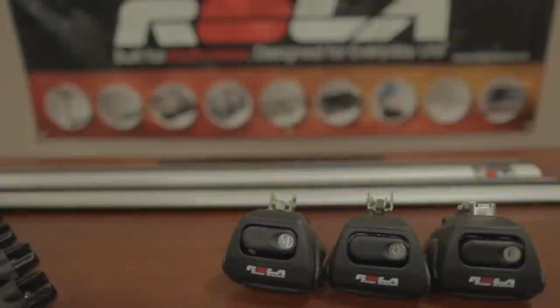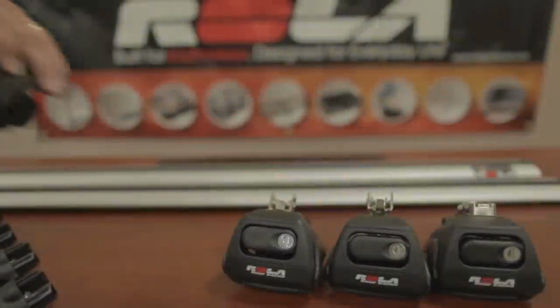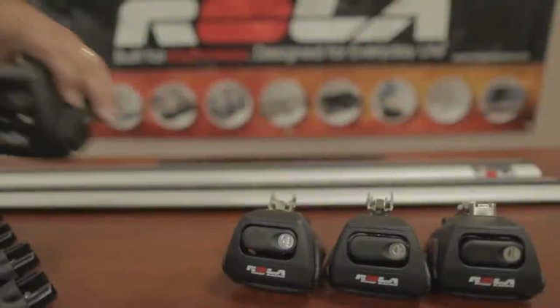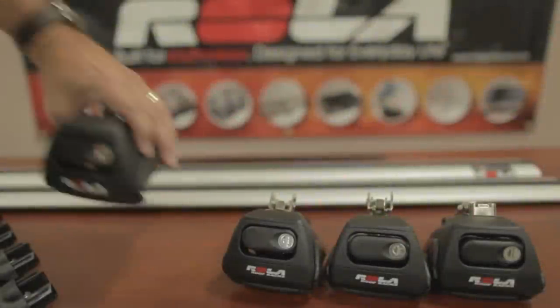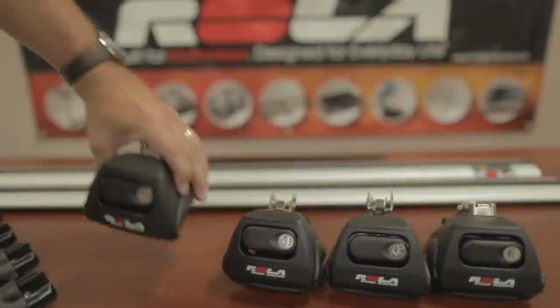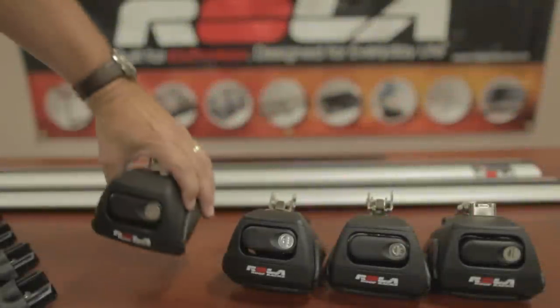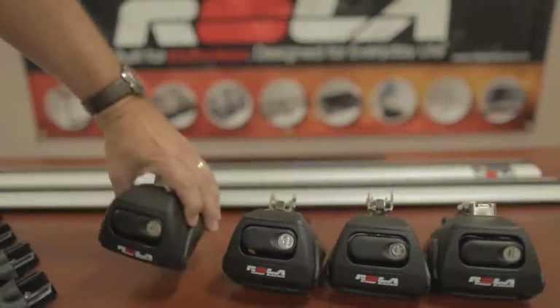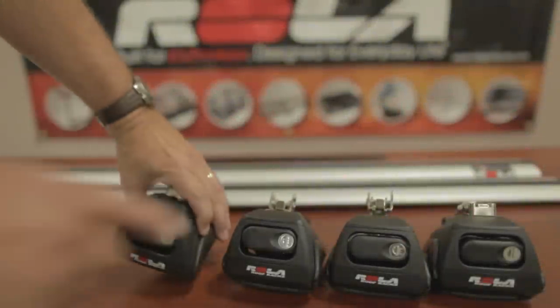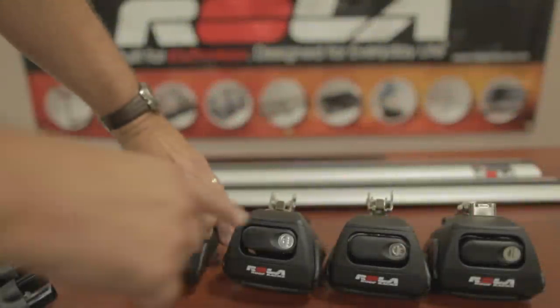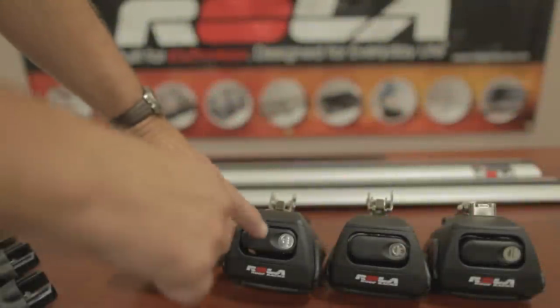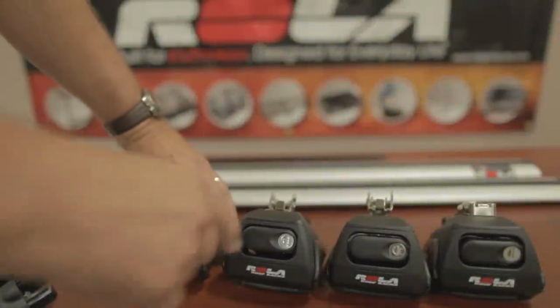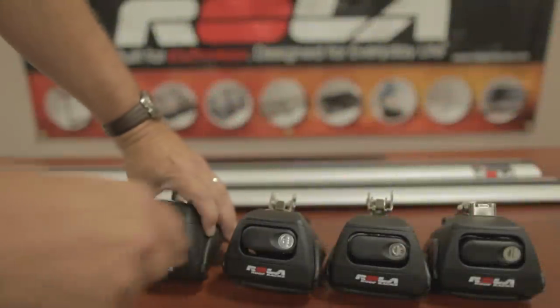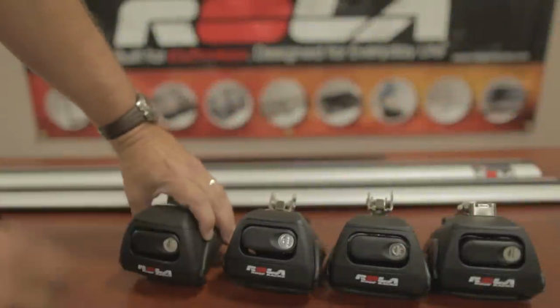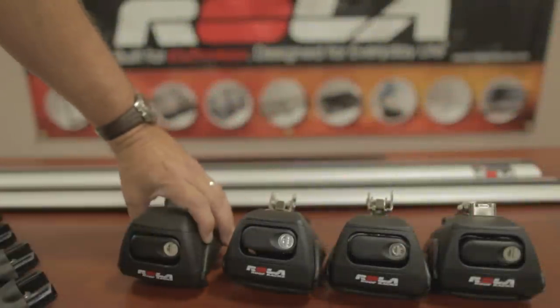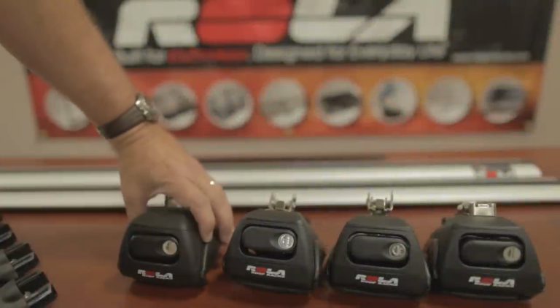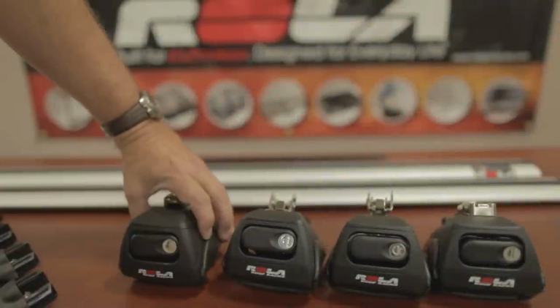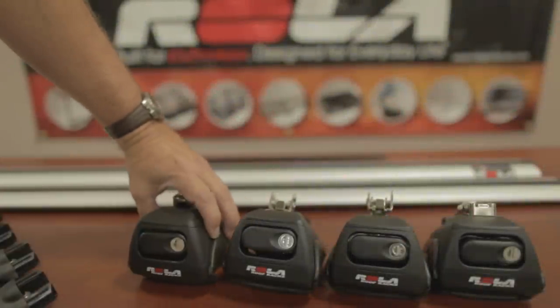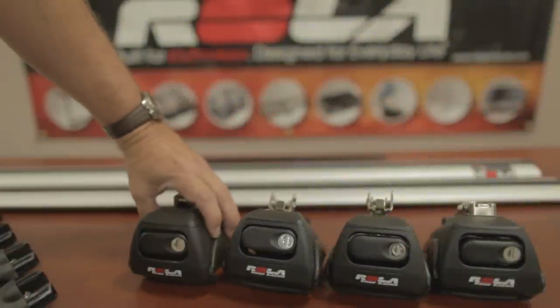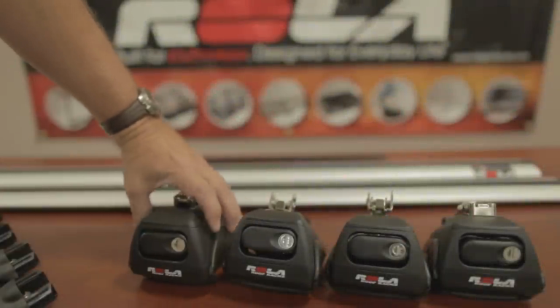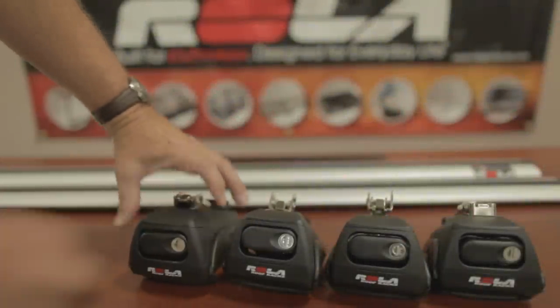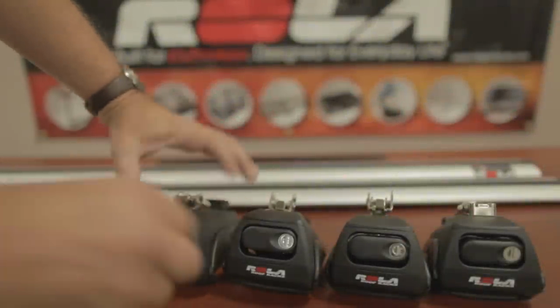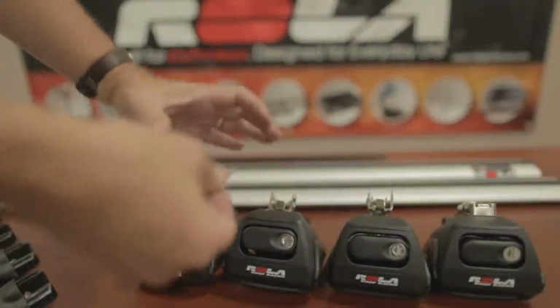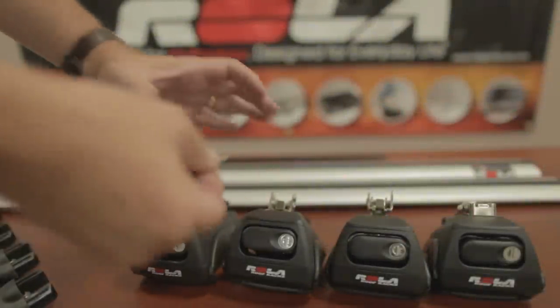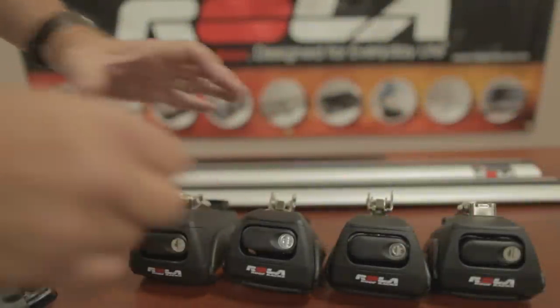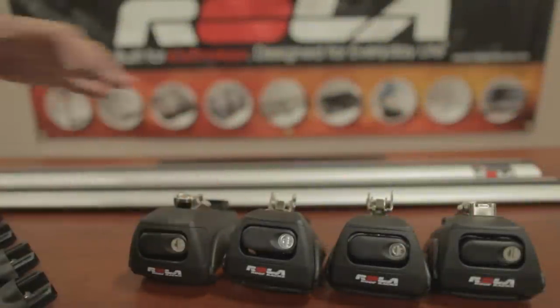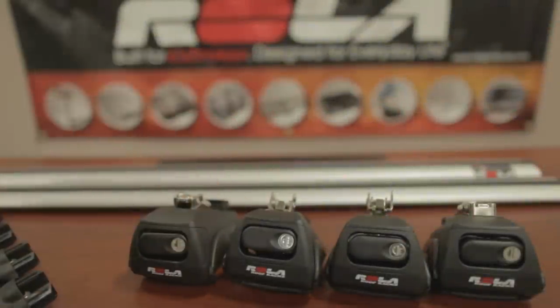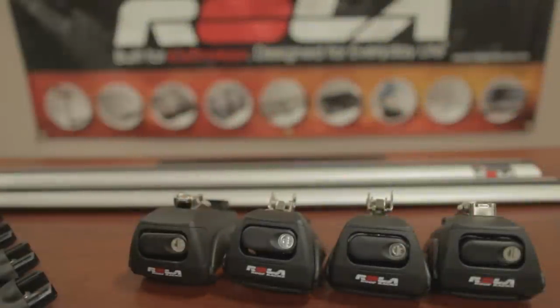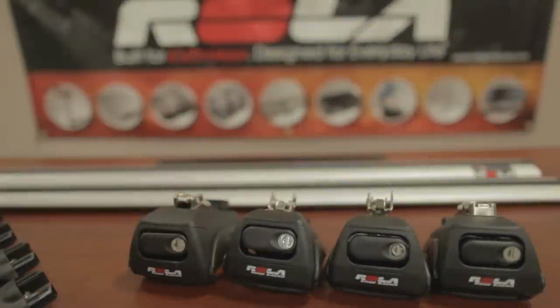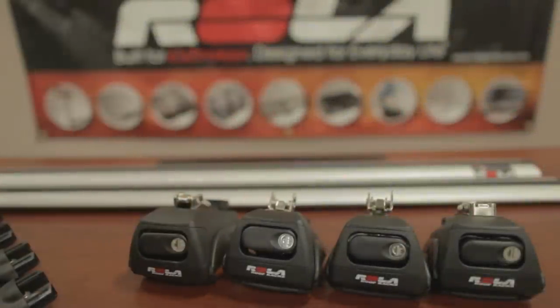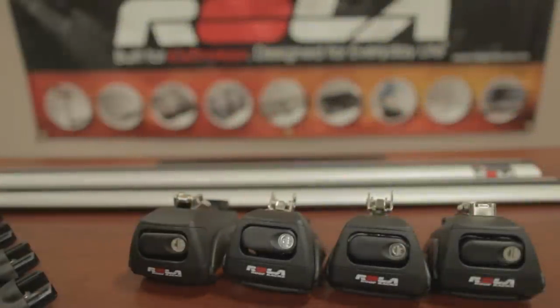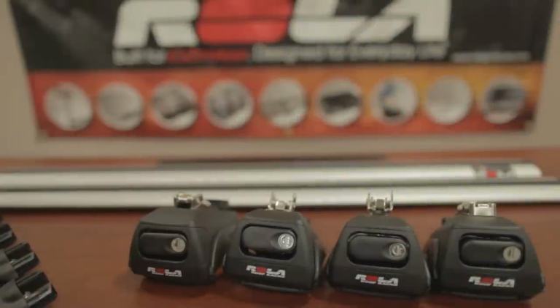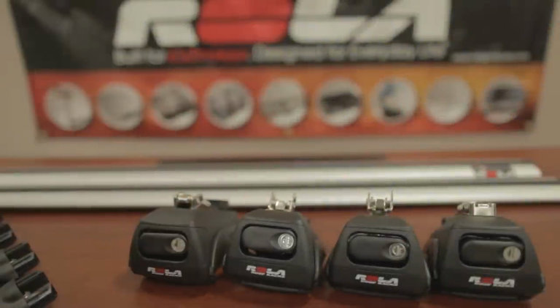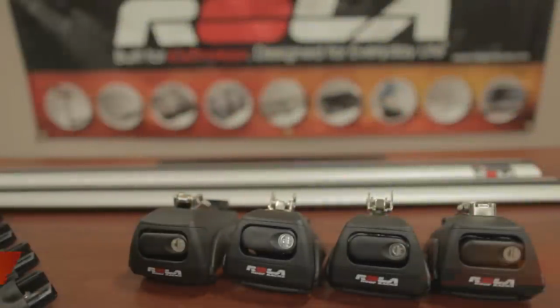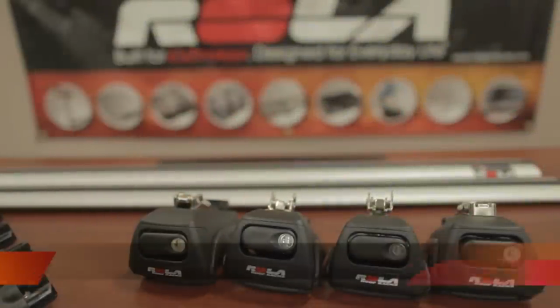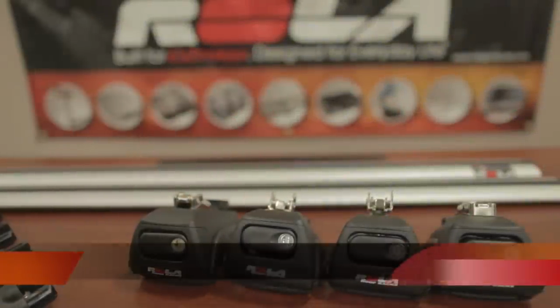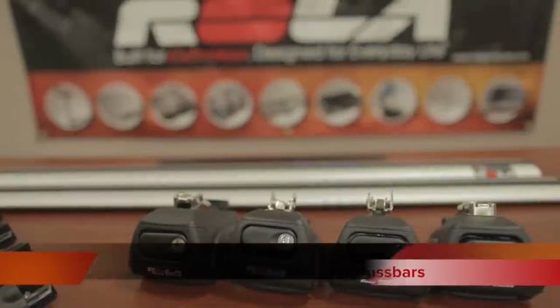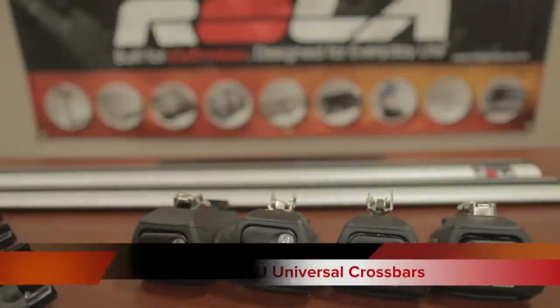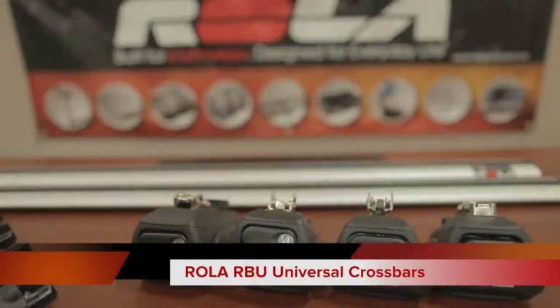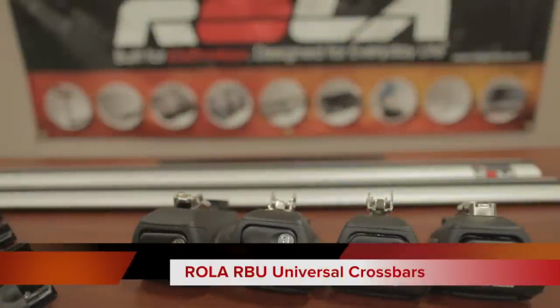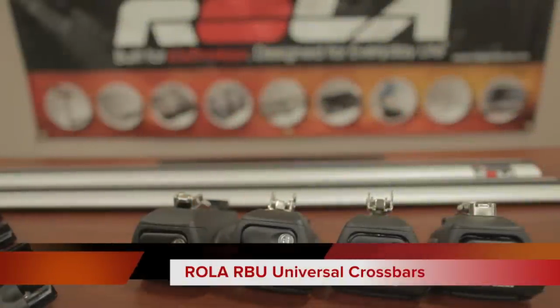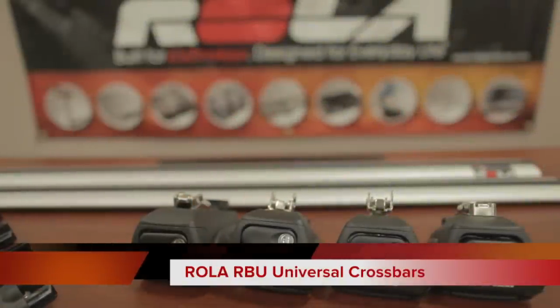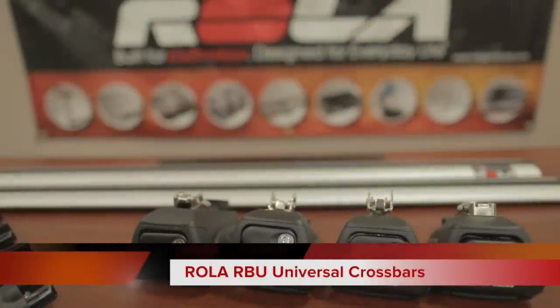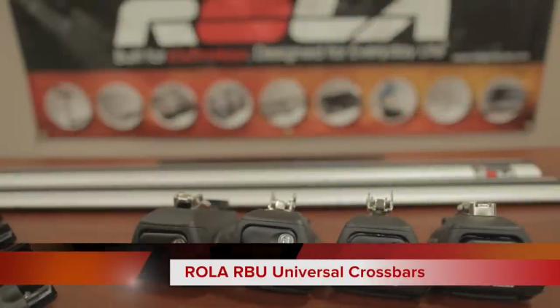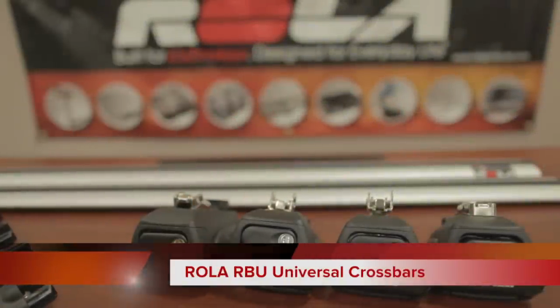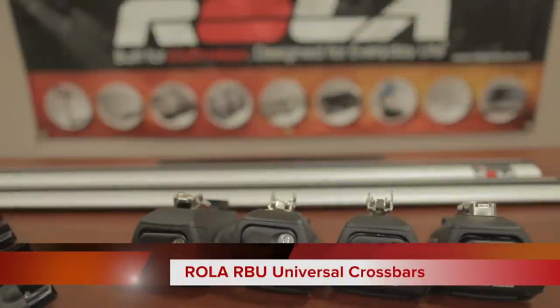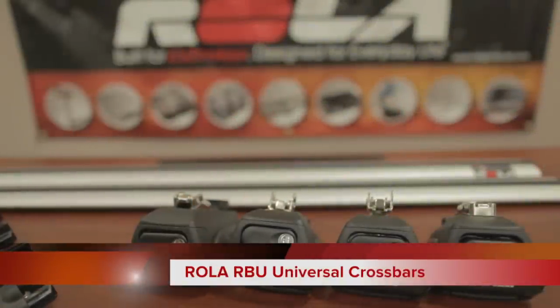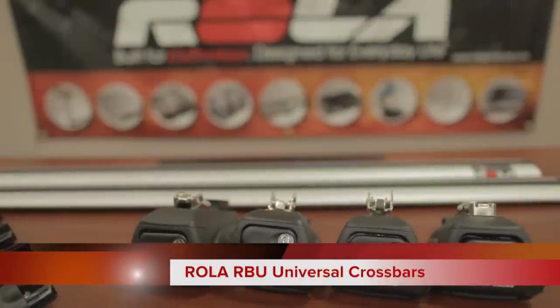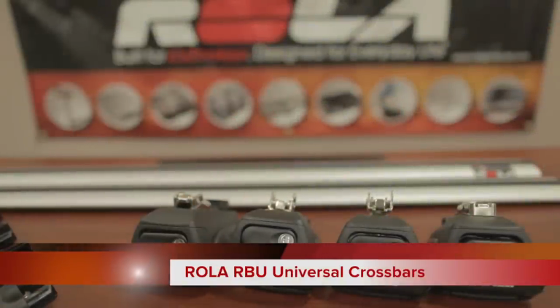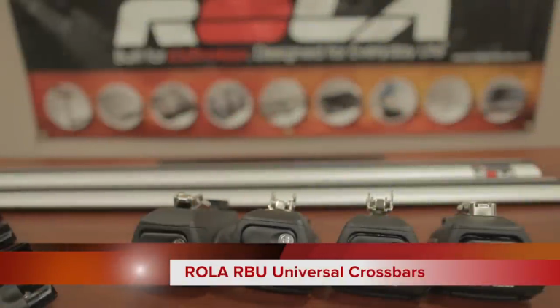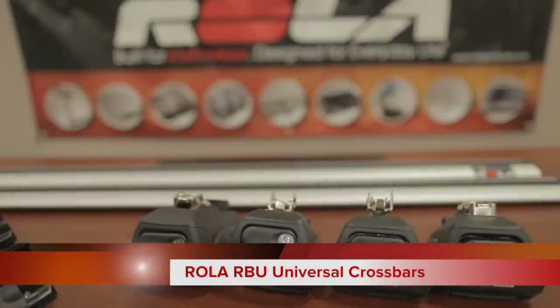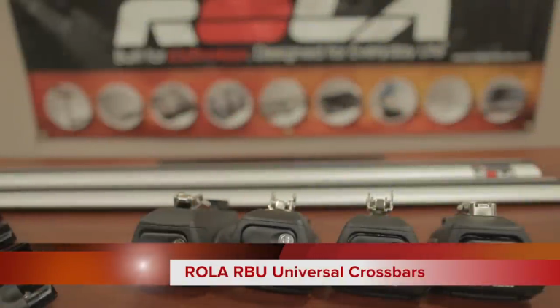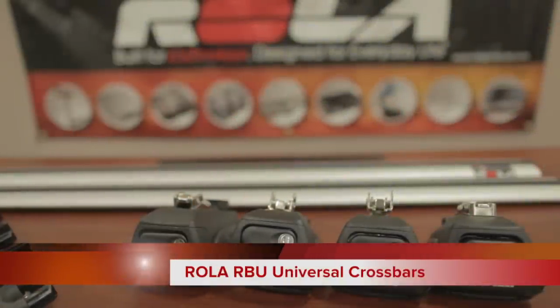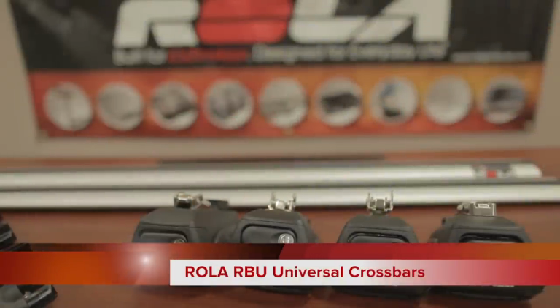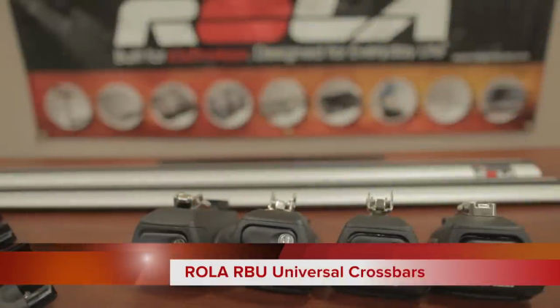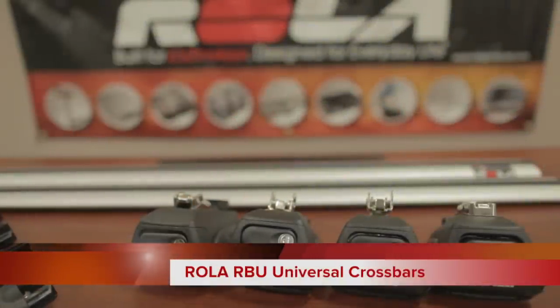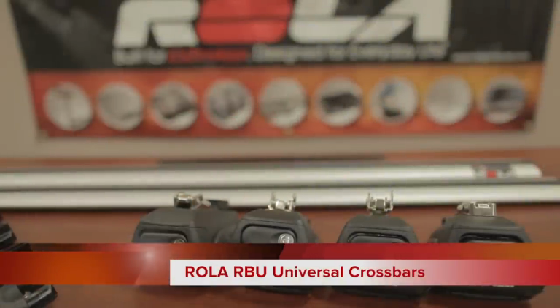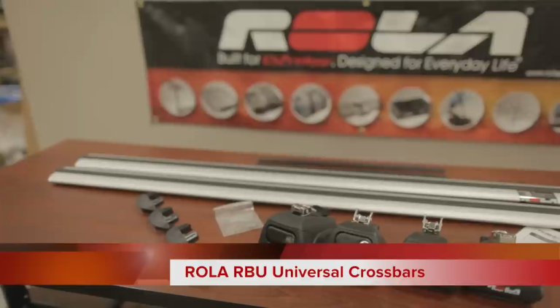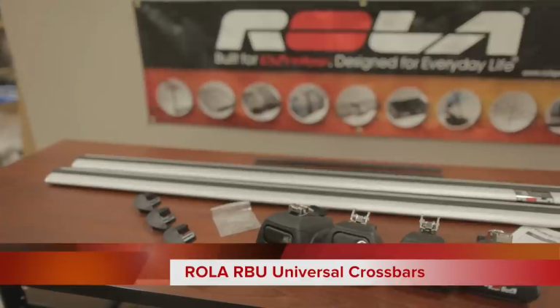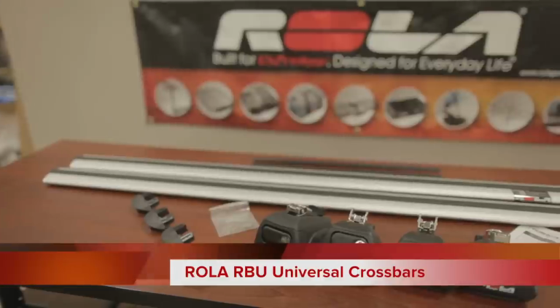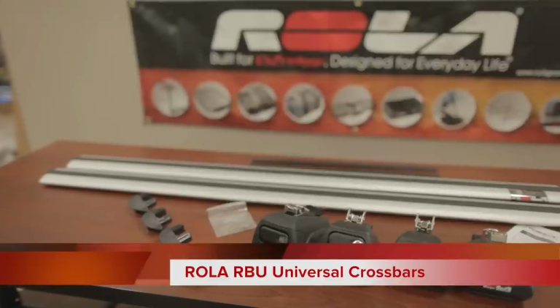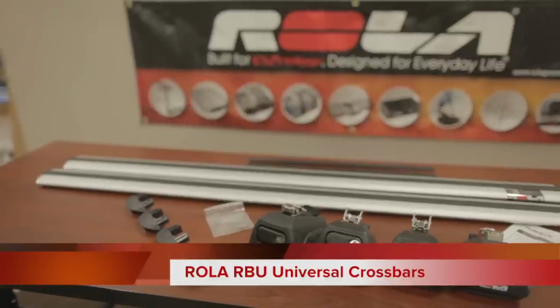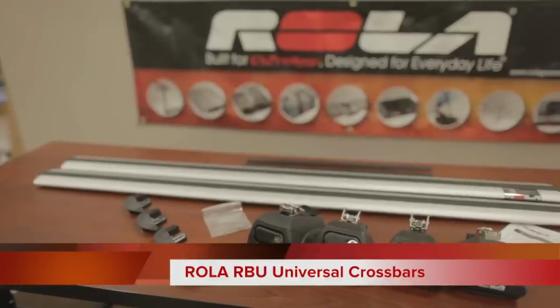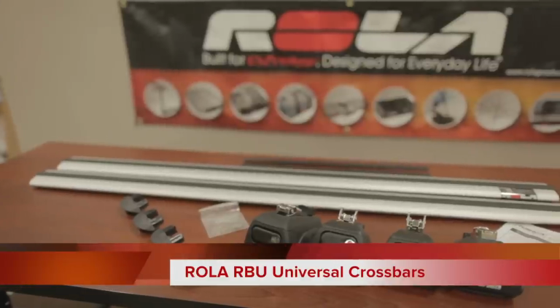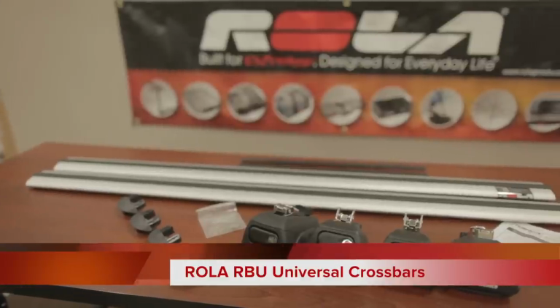Welcome. Today we will review the assembly and installation of the Rola RBU Universal Crossbars.